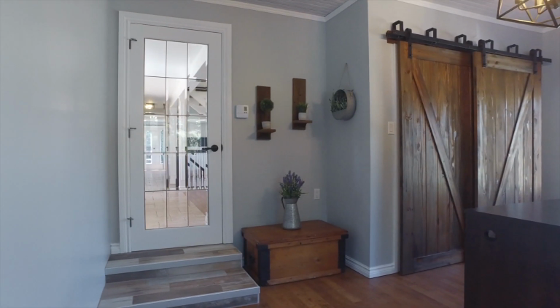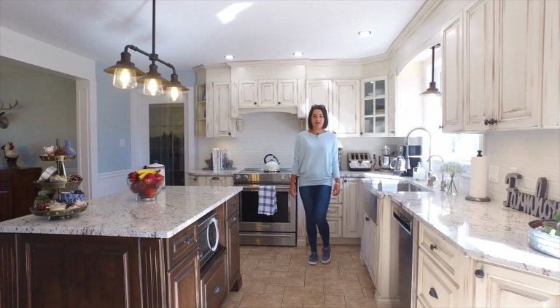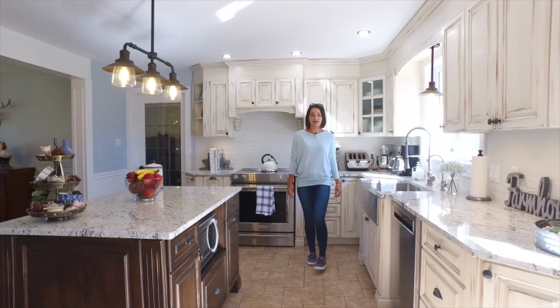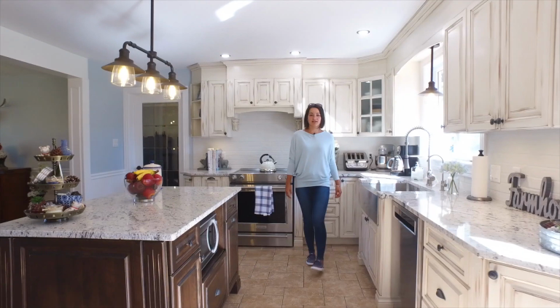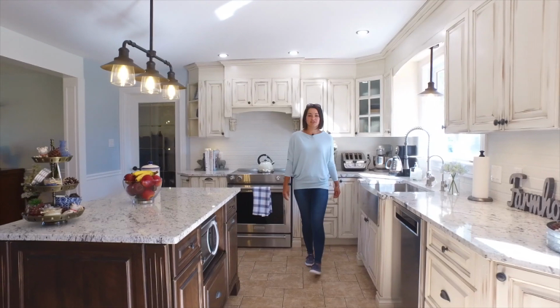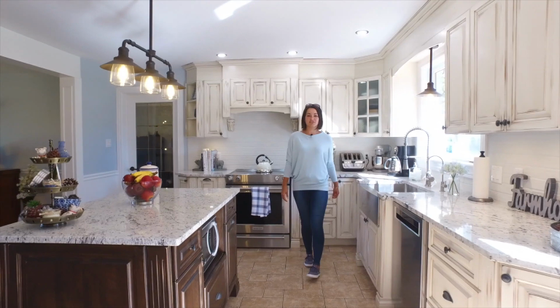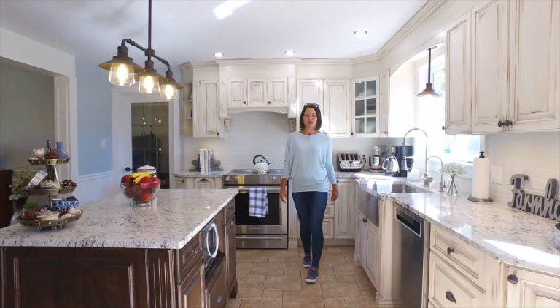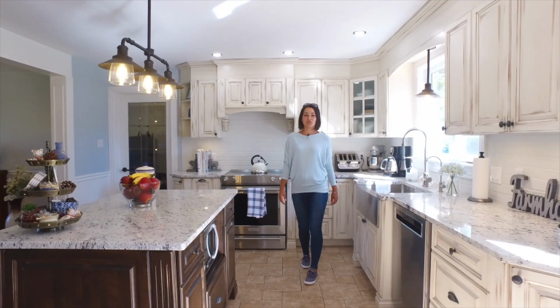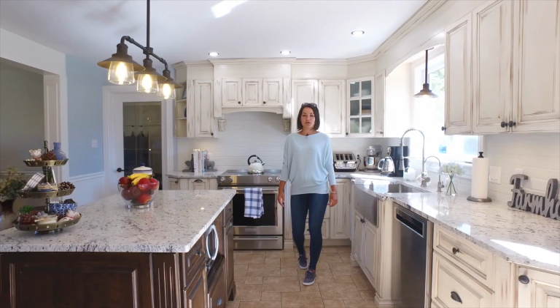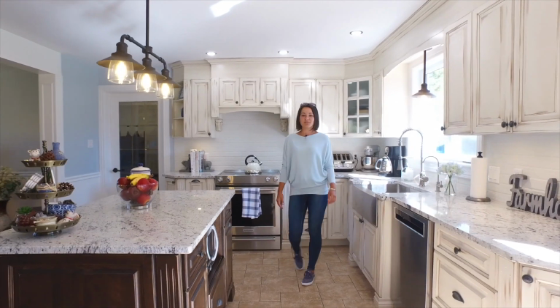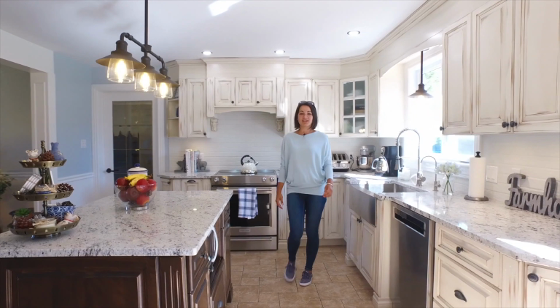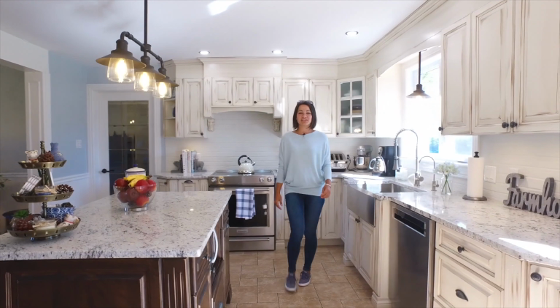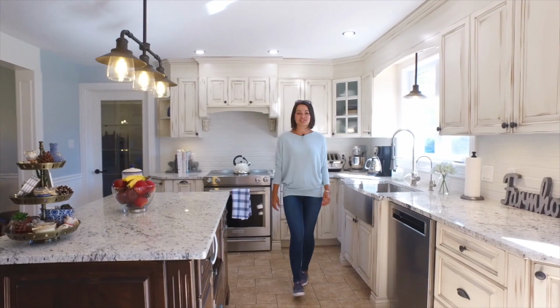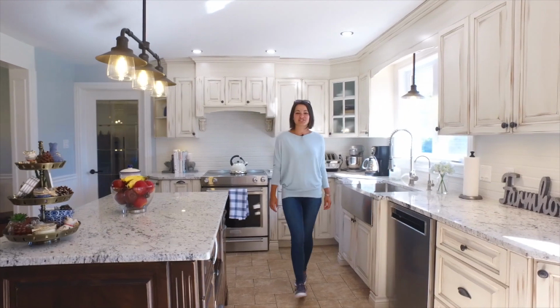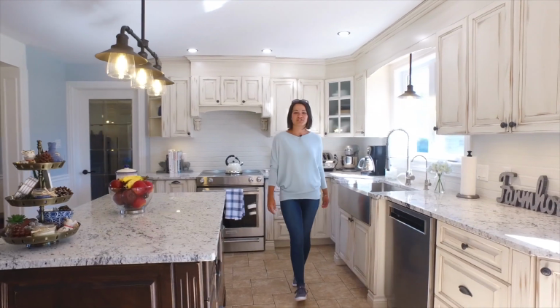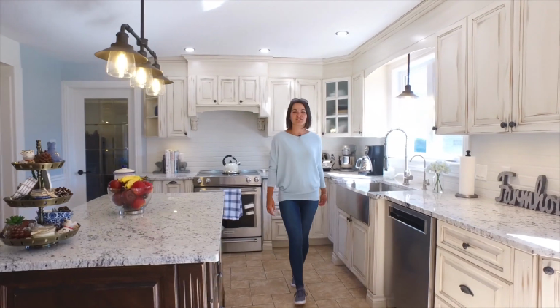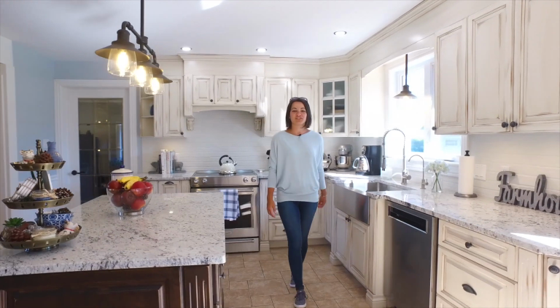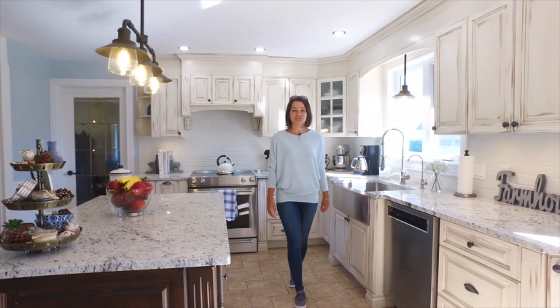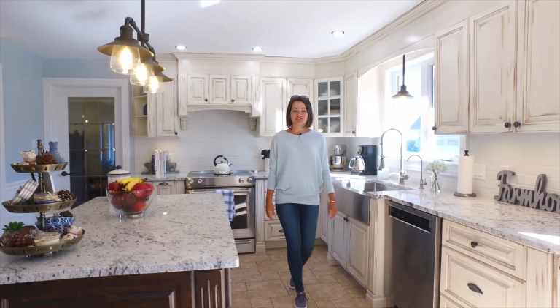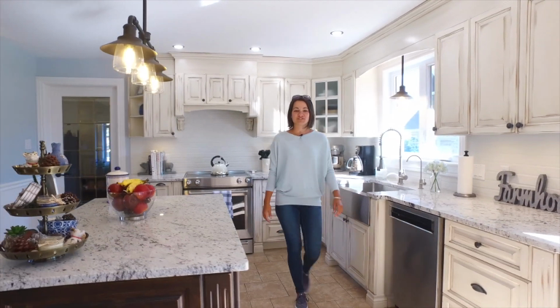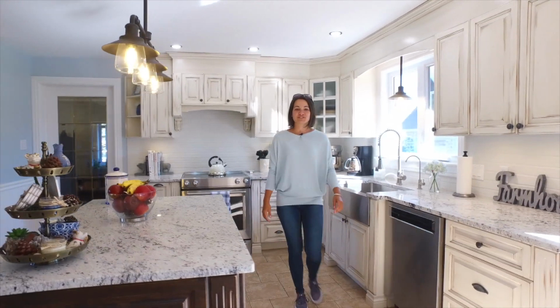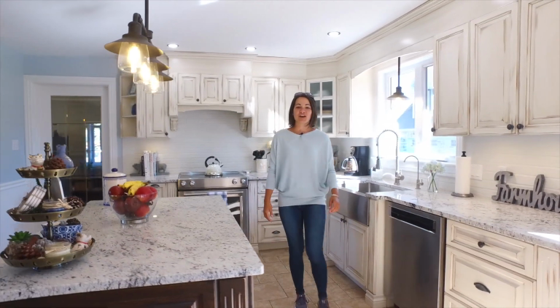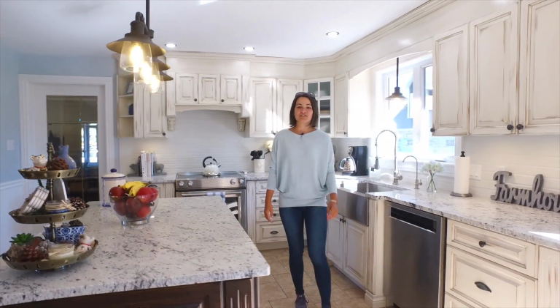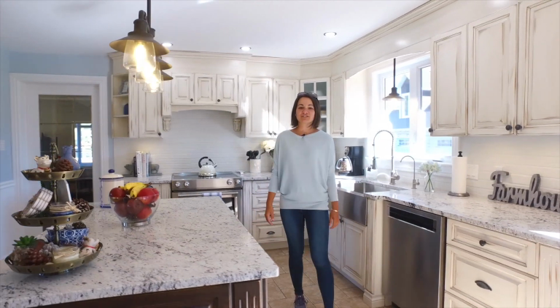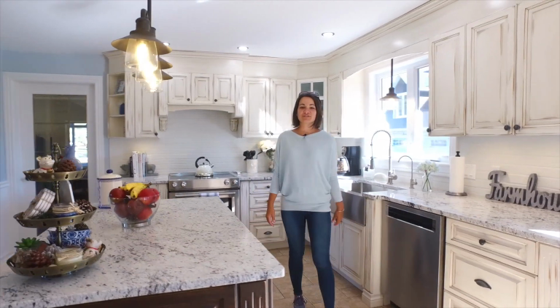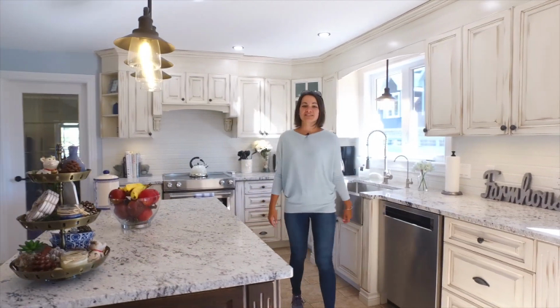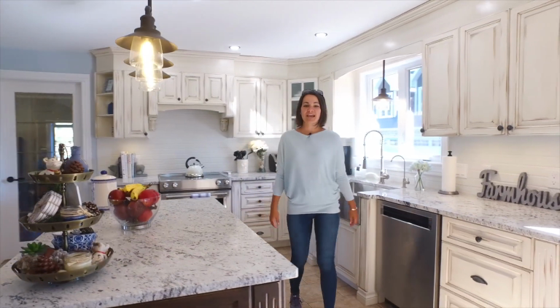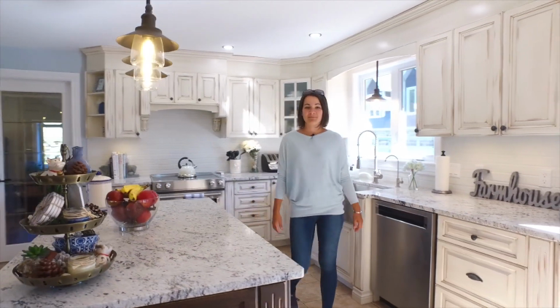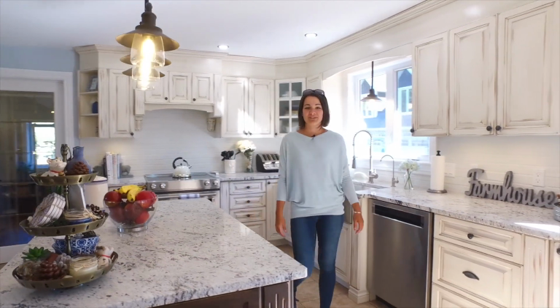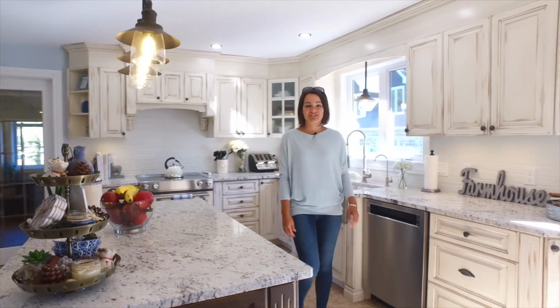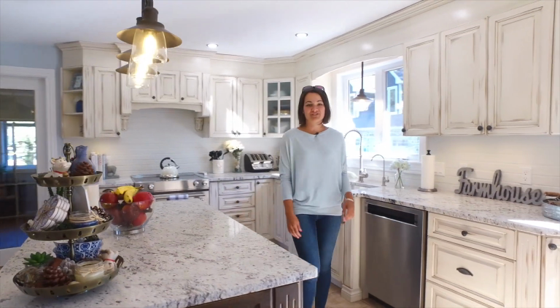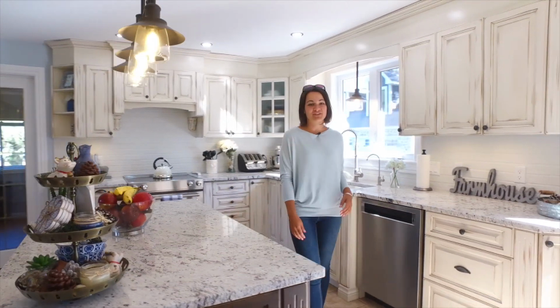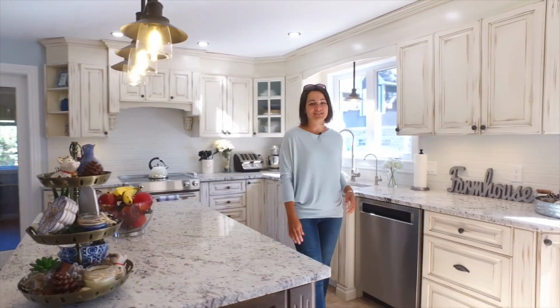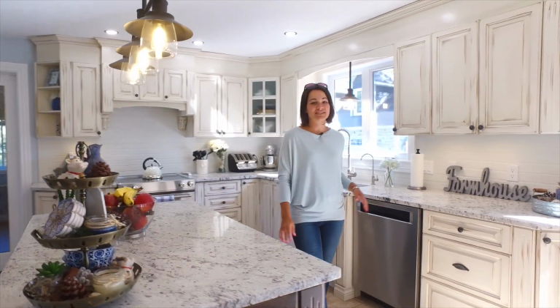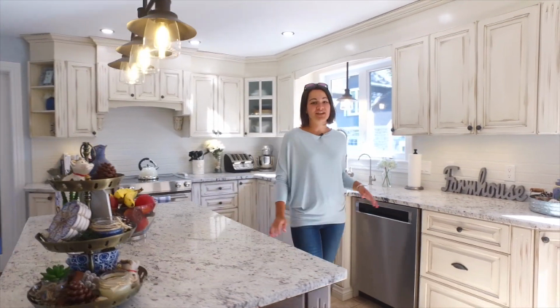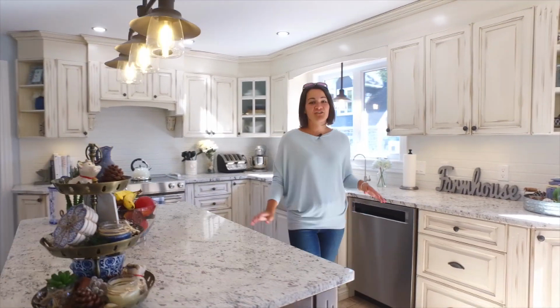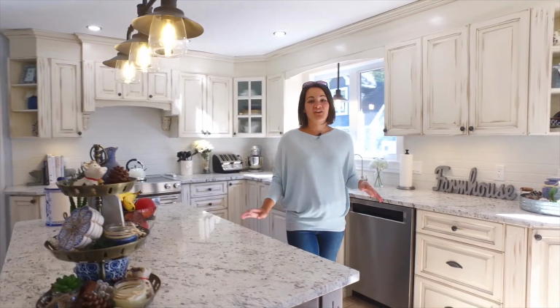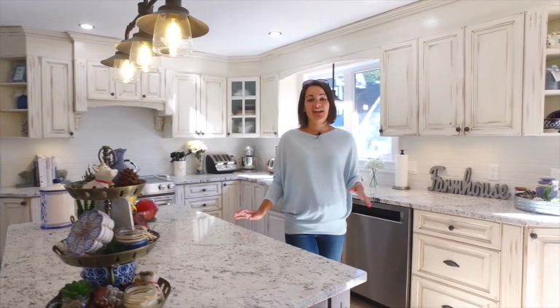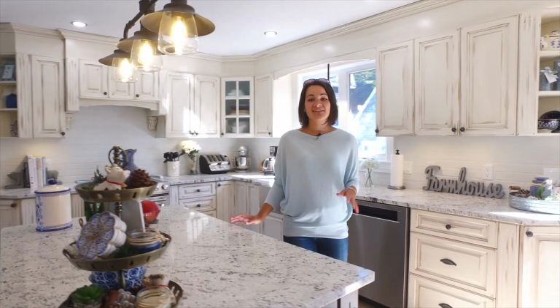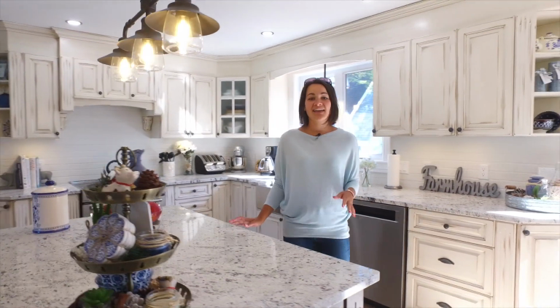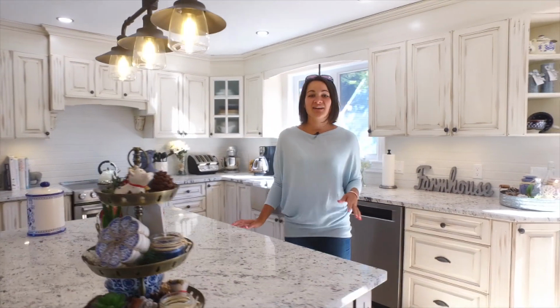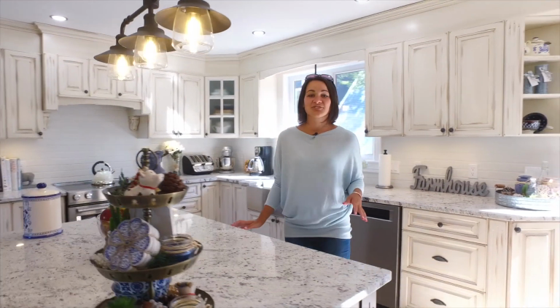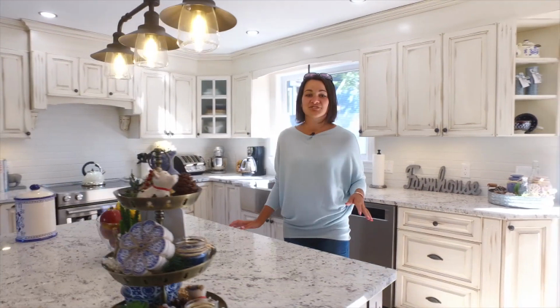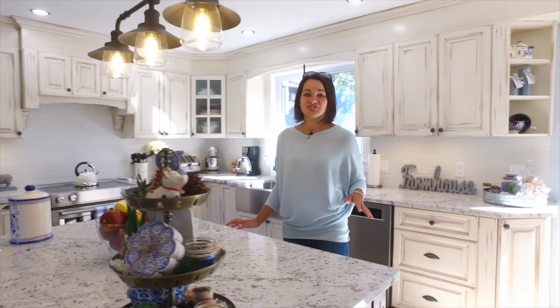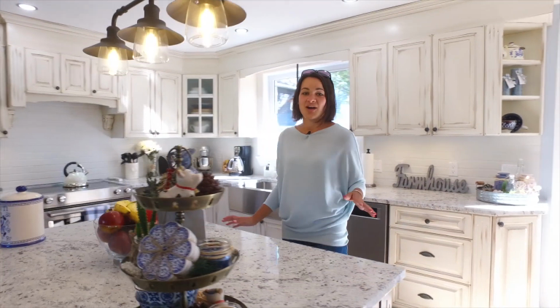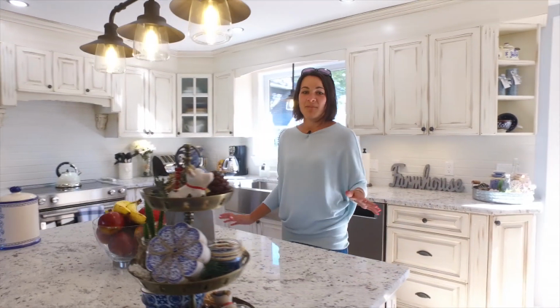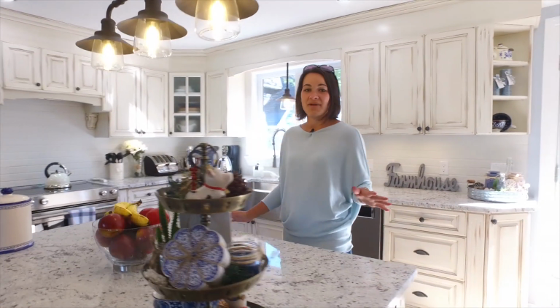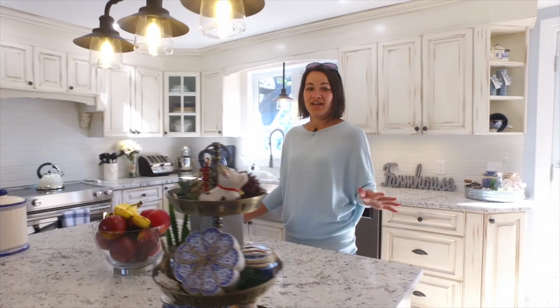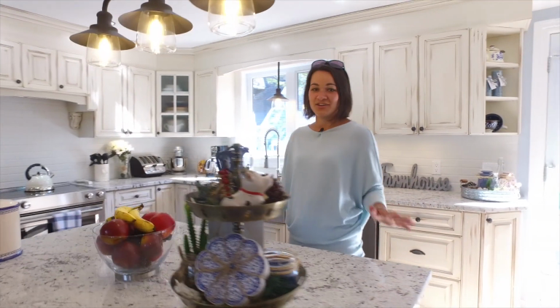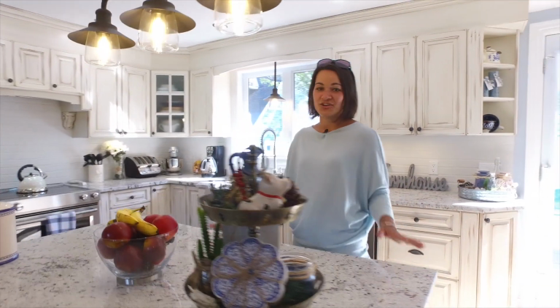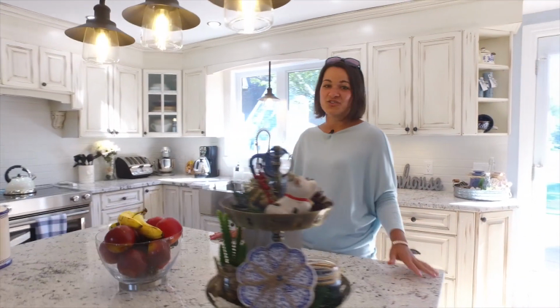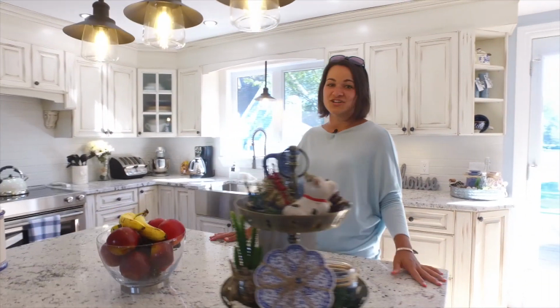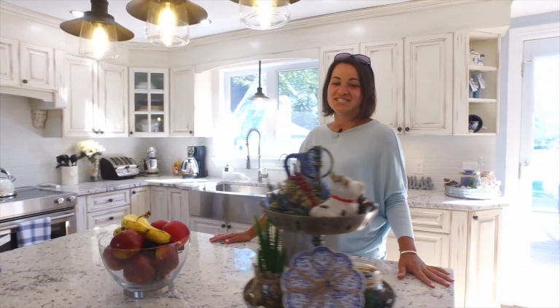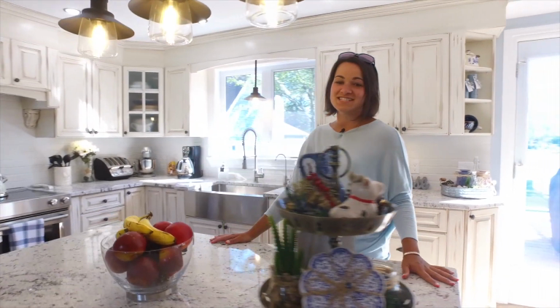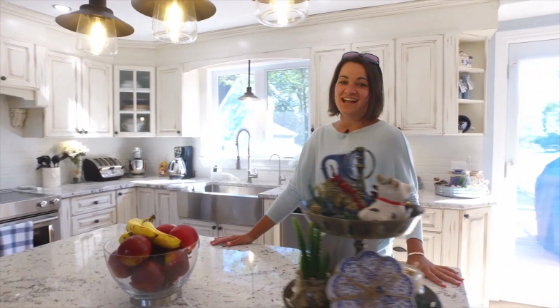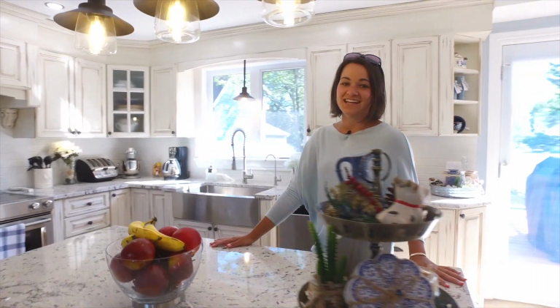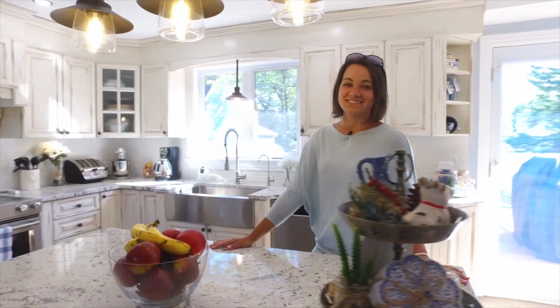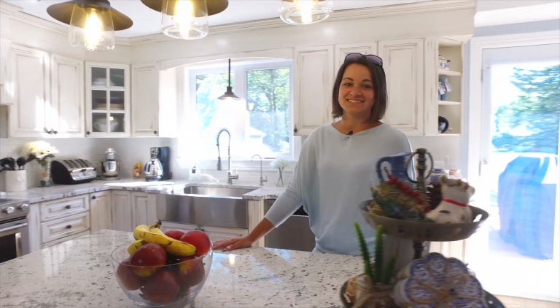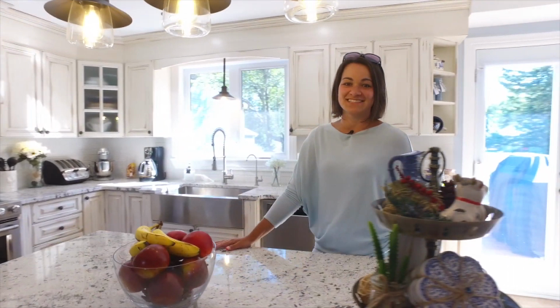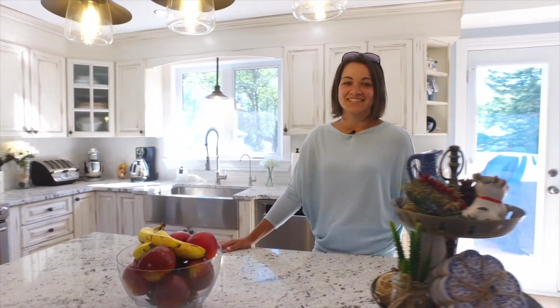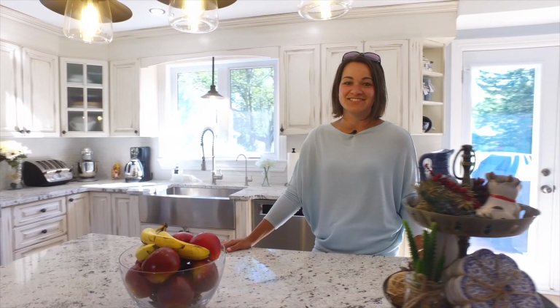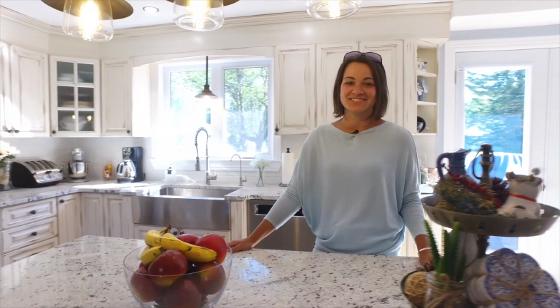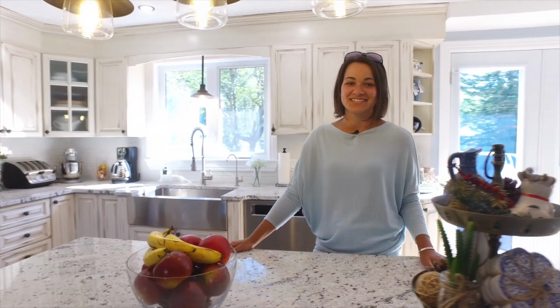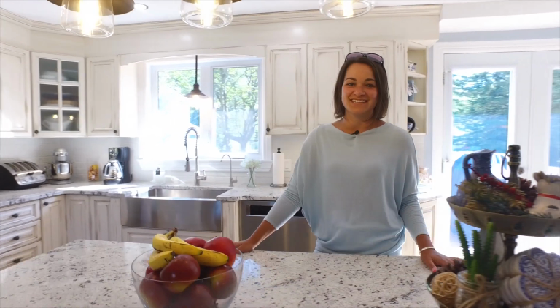The gourmet kitchen features soft-close cabinetry, granite countertops, and a gorgeous island to entertain.